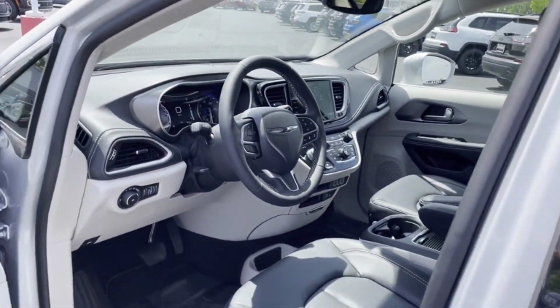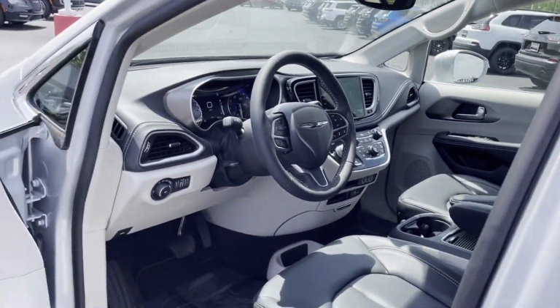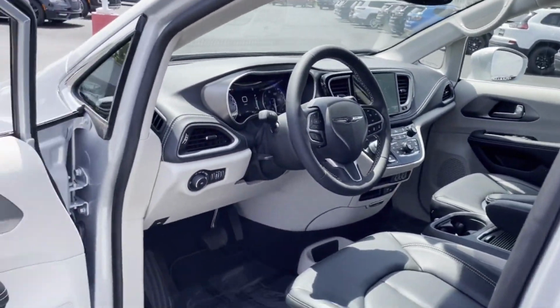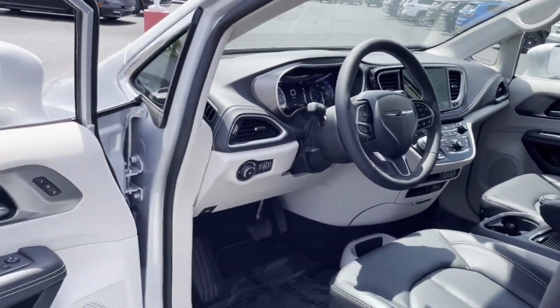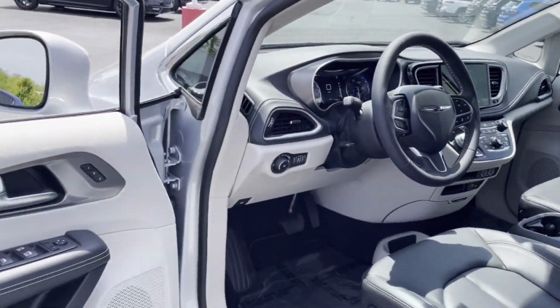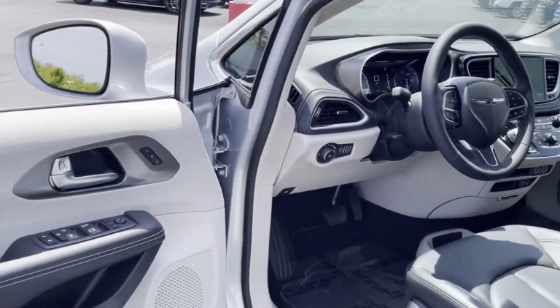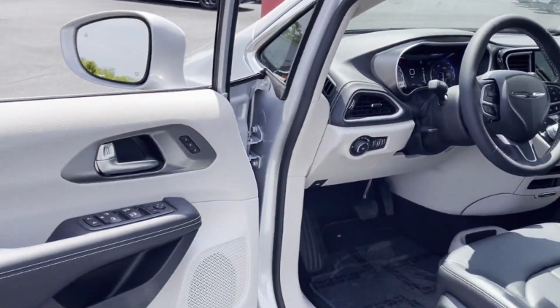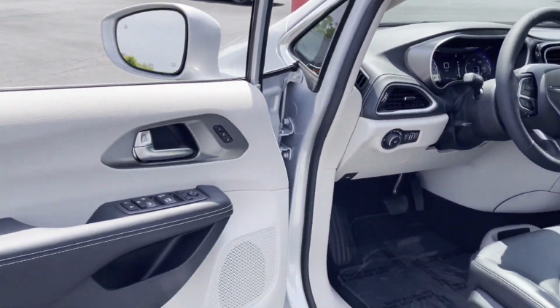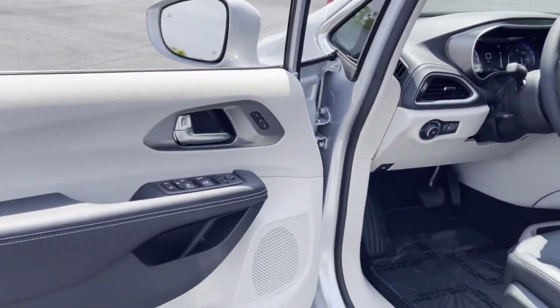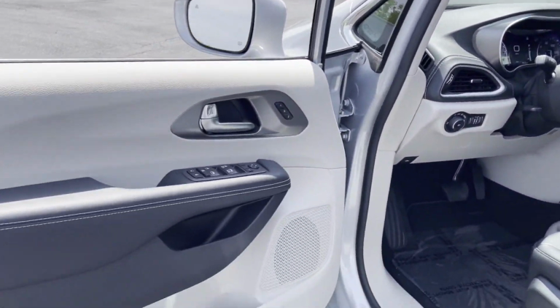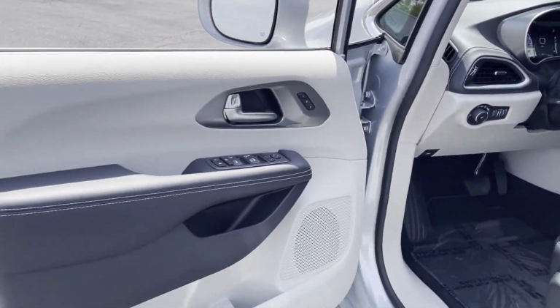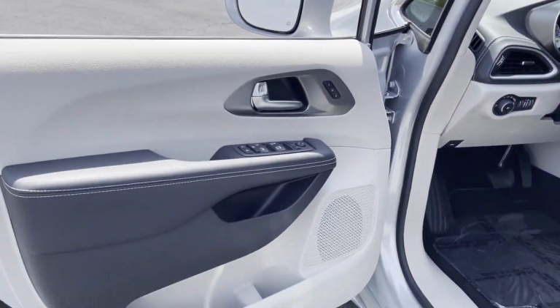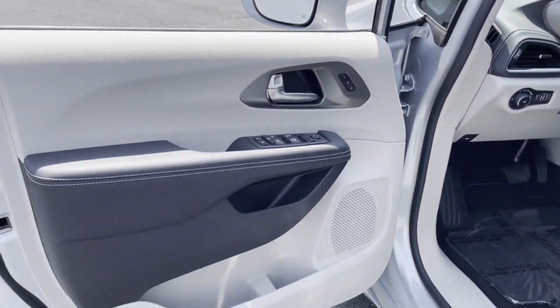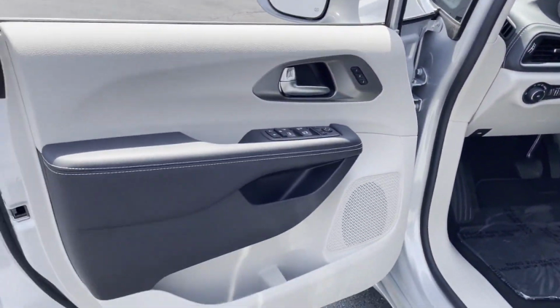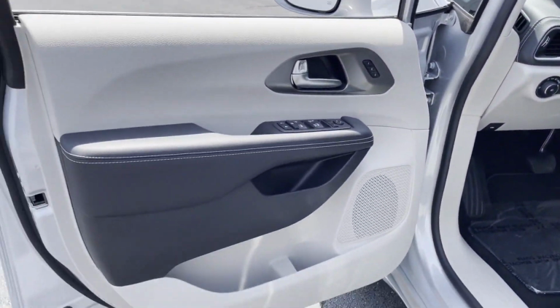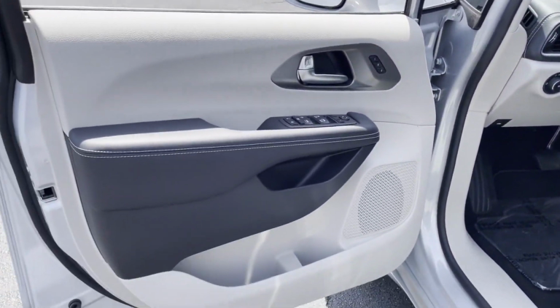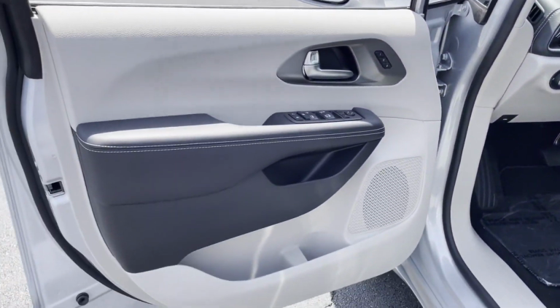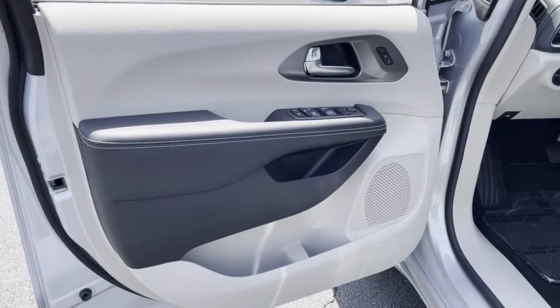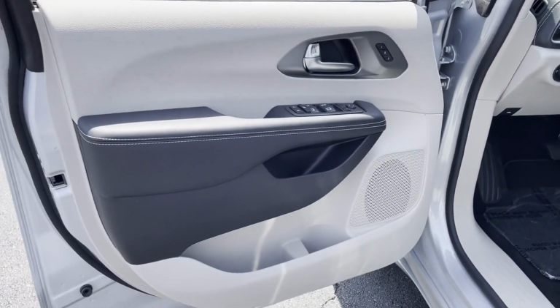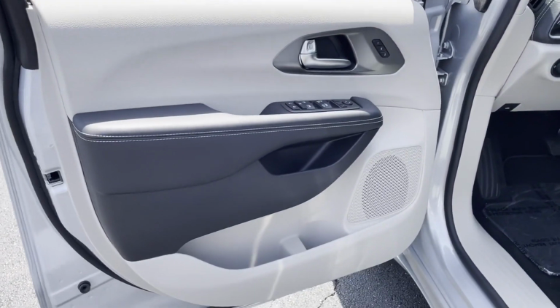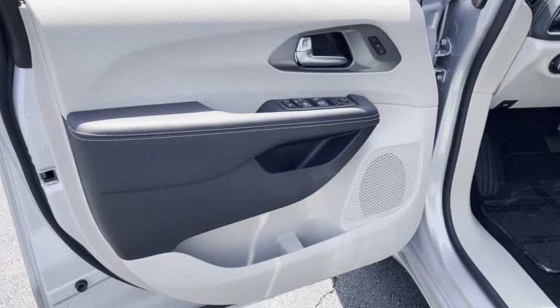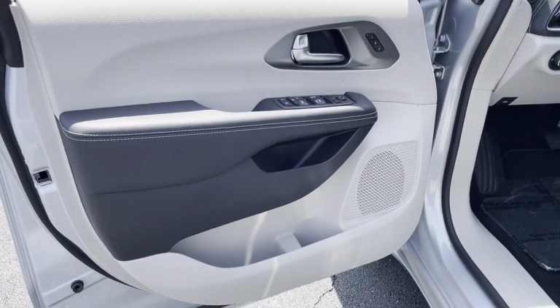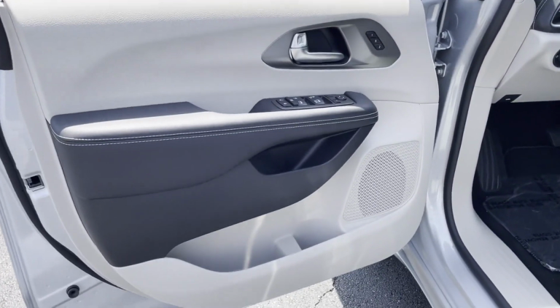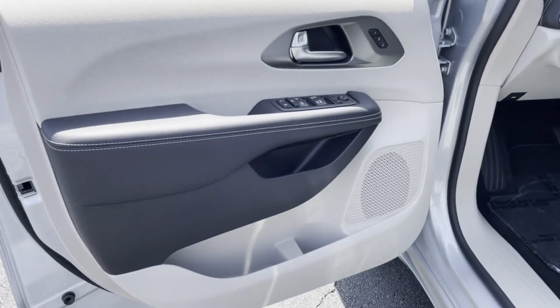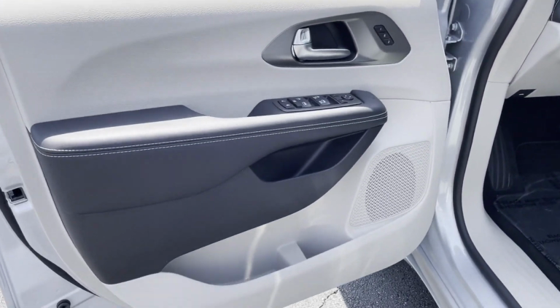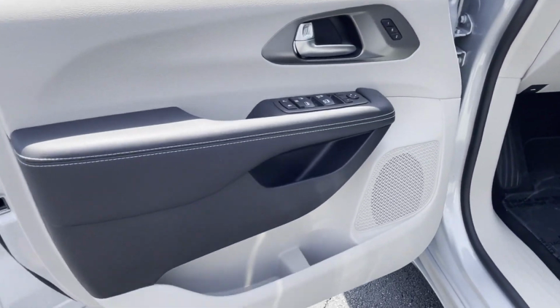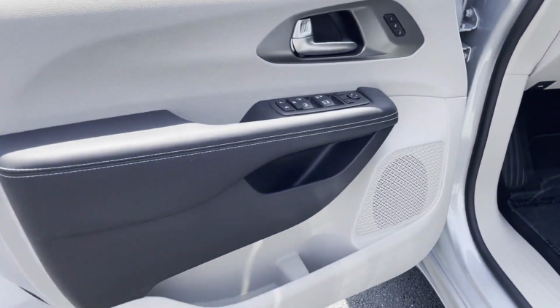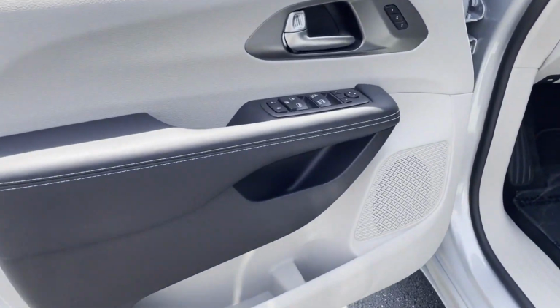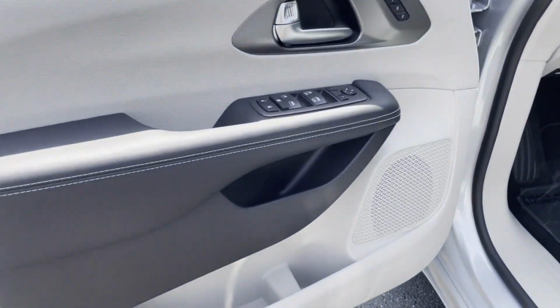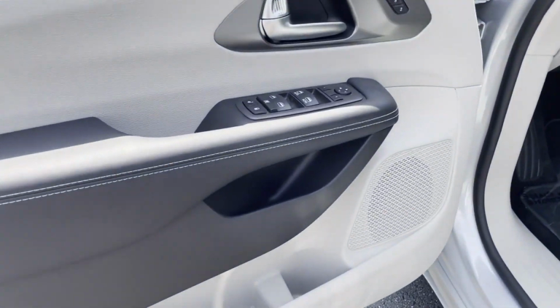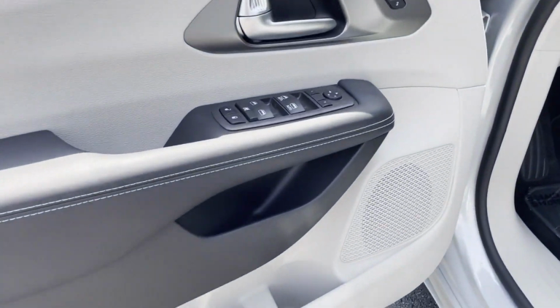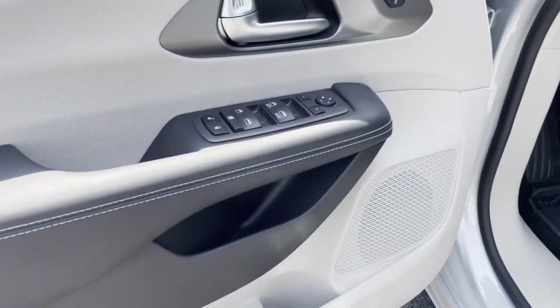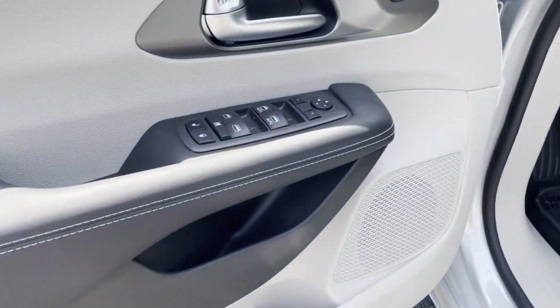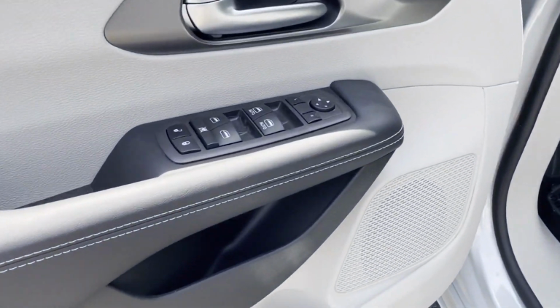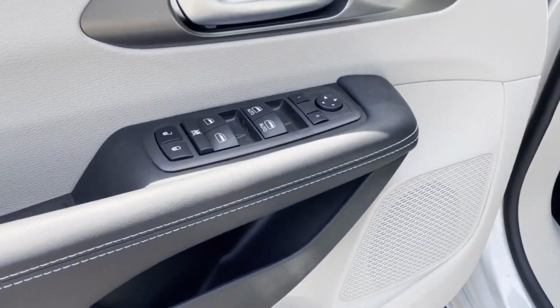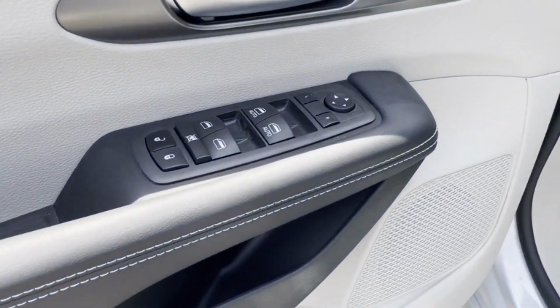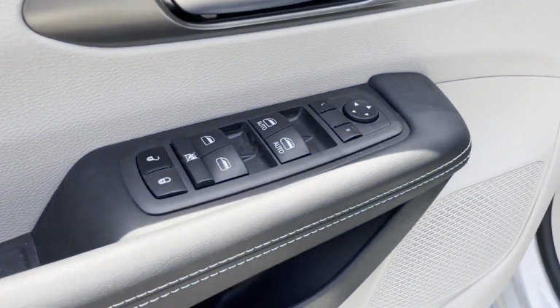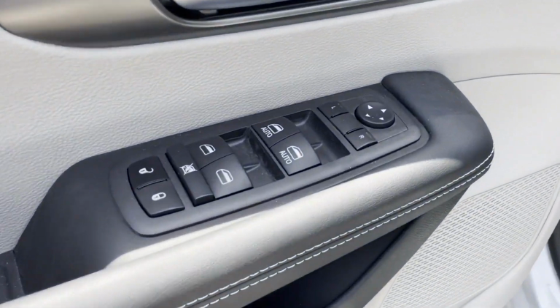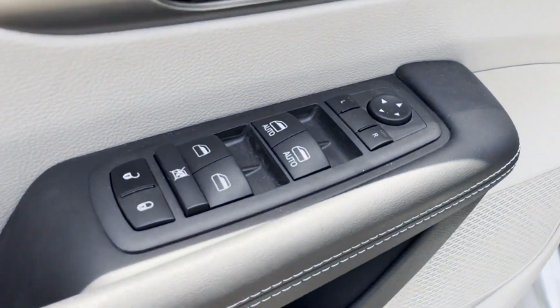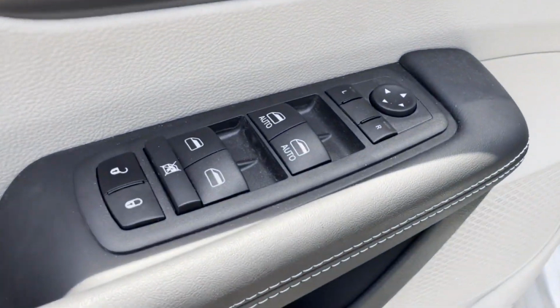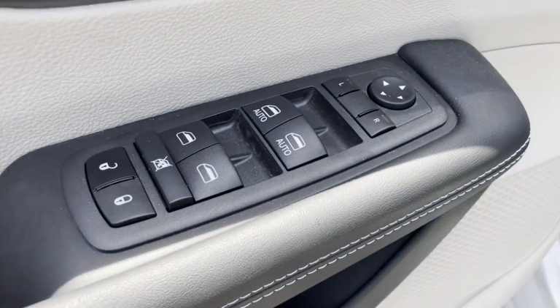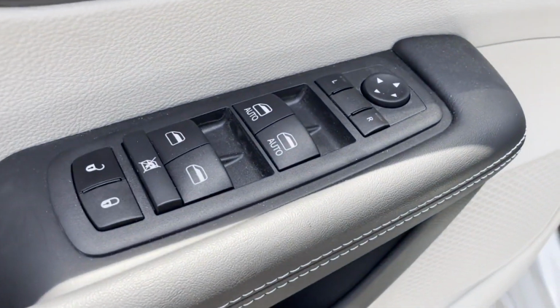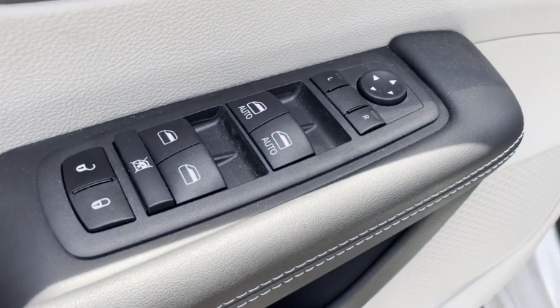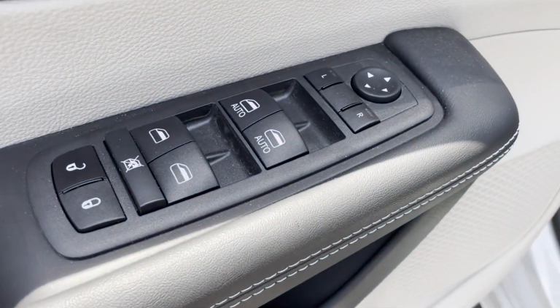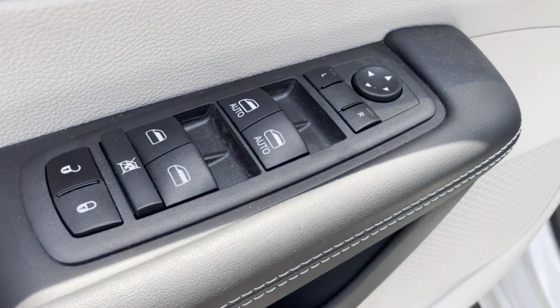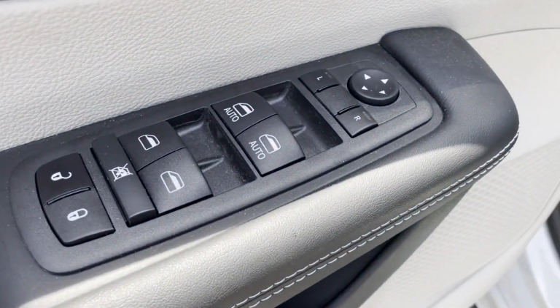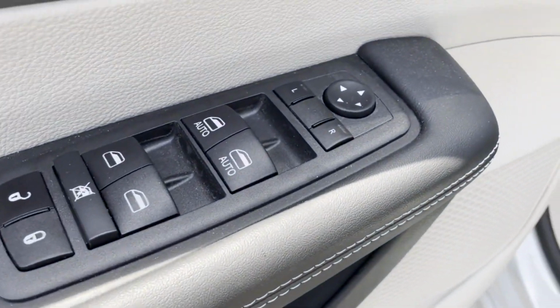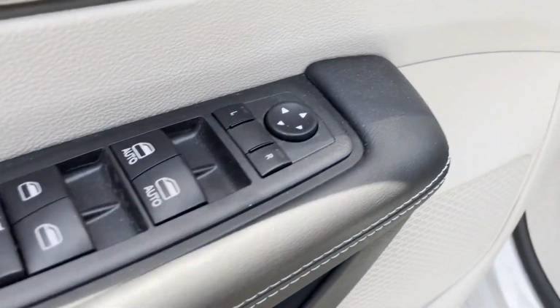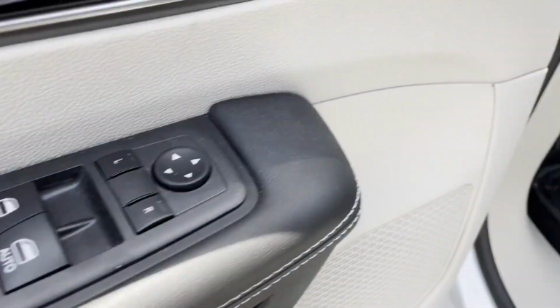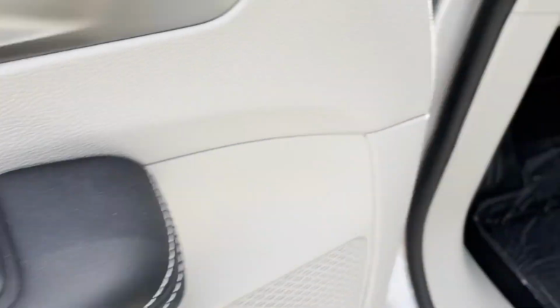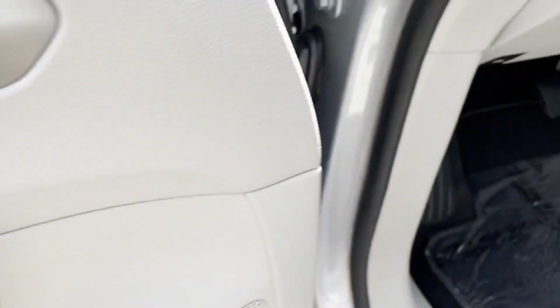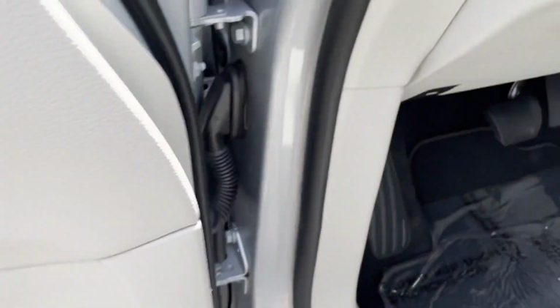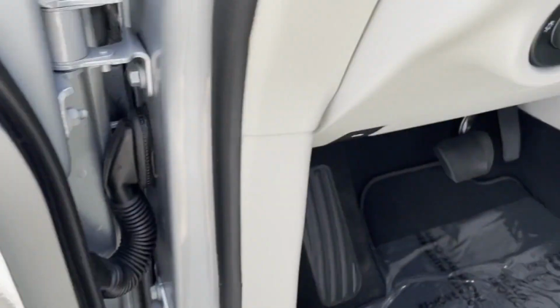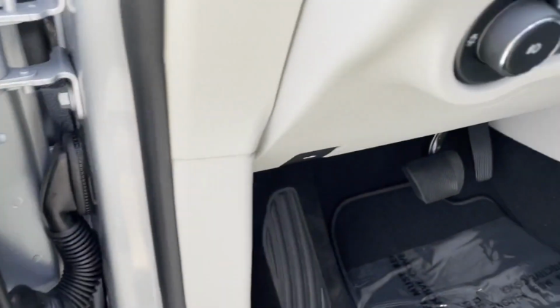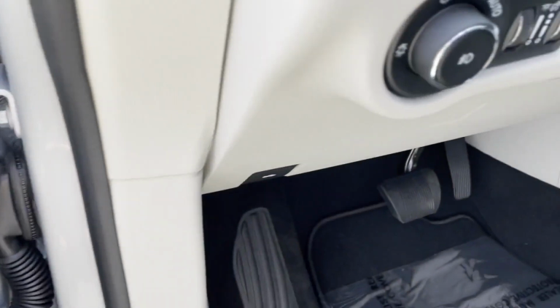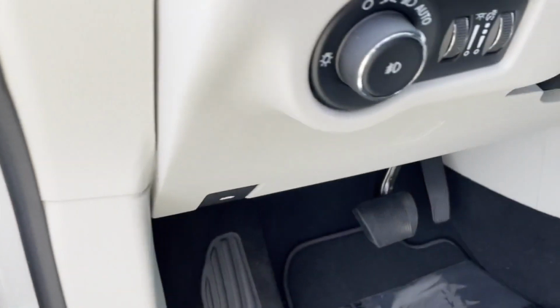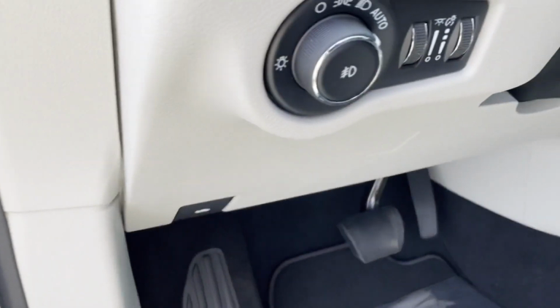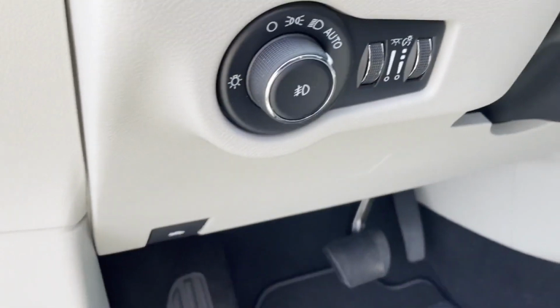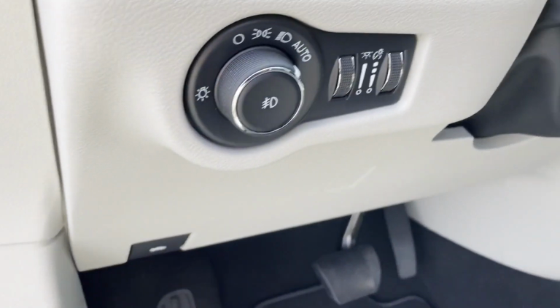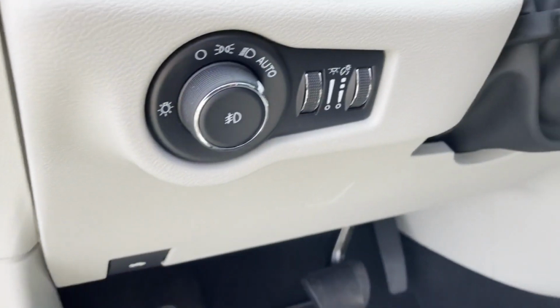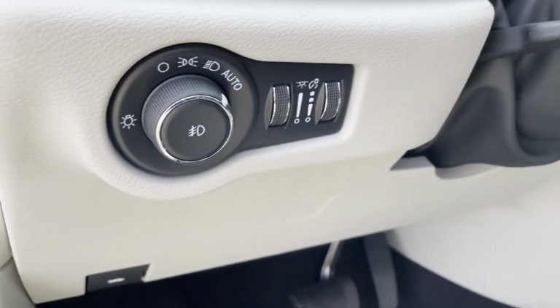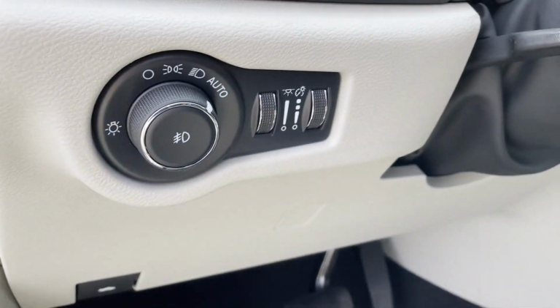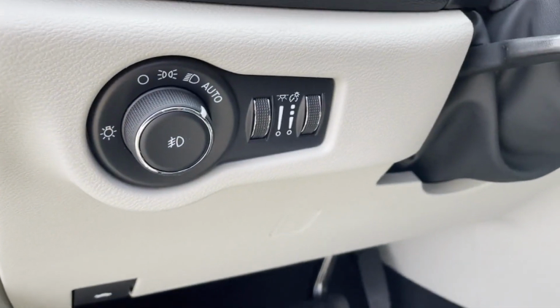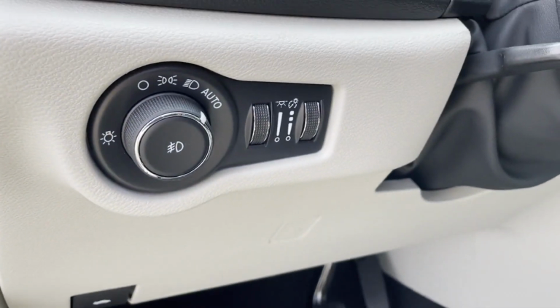Third-row seating. Heated side-view mirrors. Leather seats. Visit our dealership soon and start driving today.